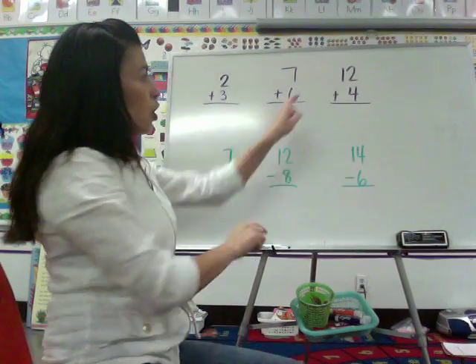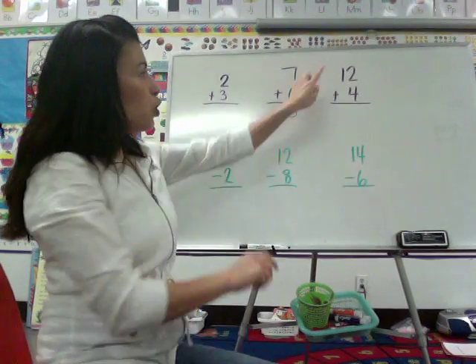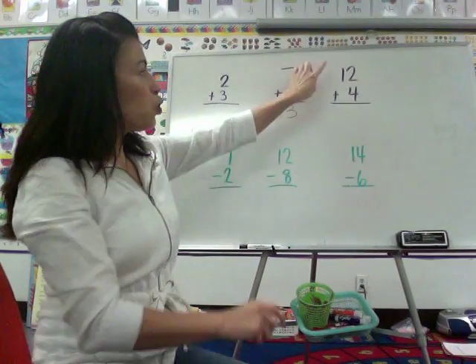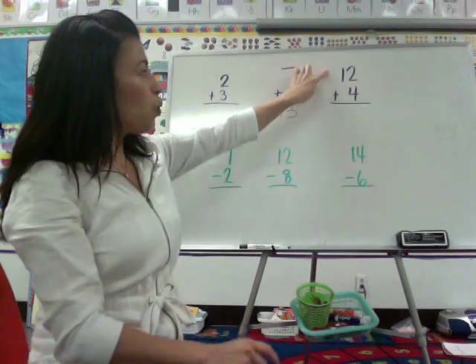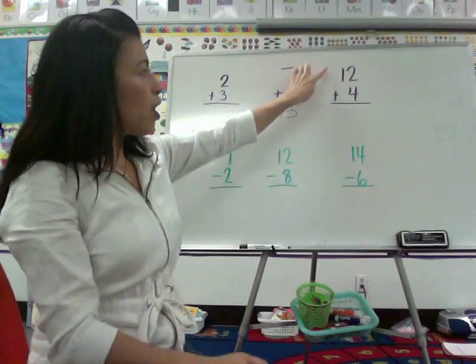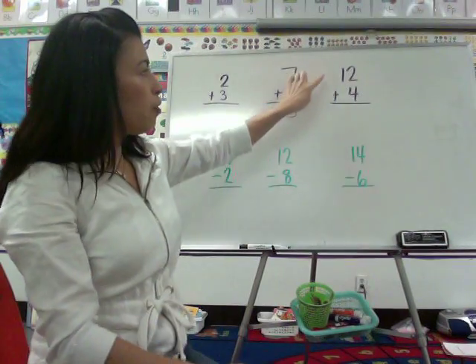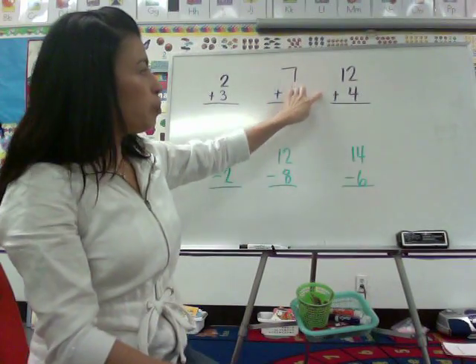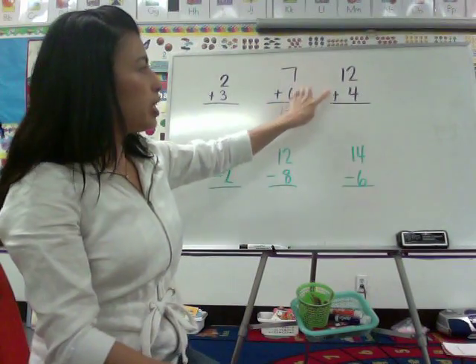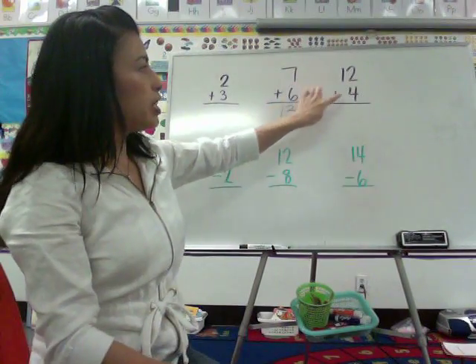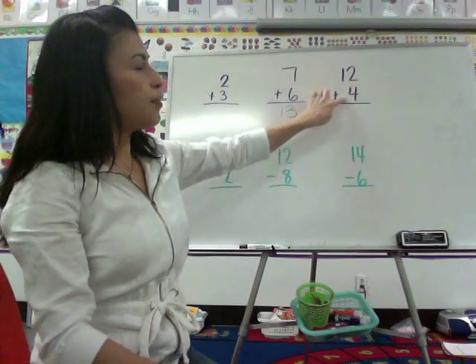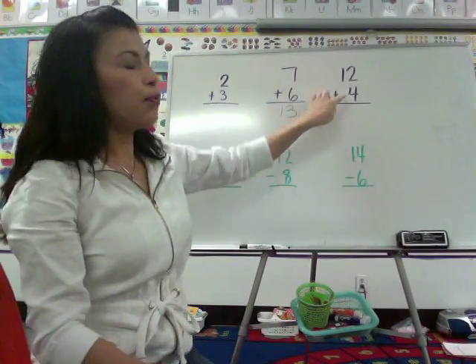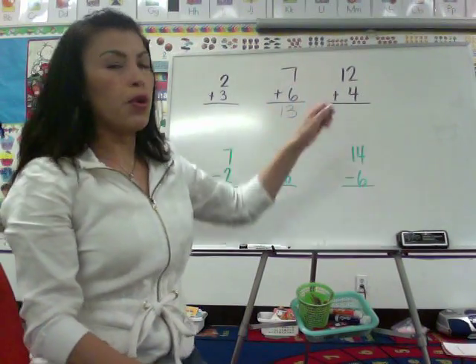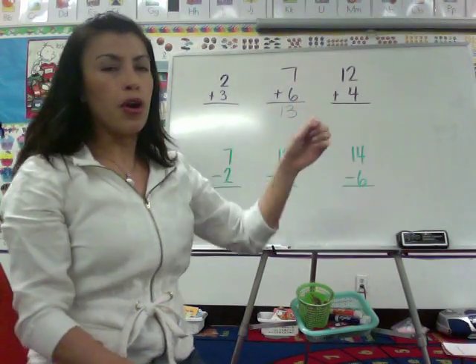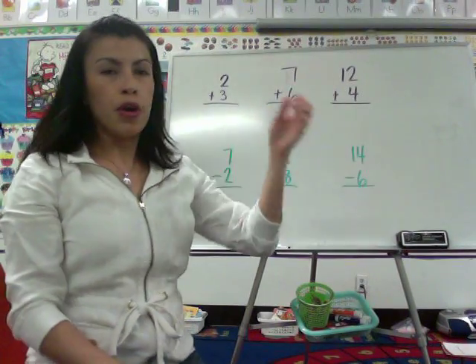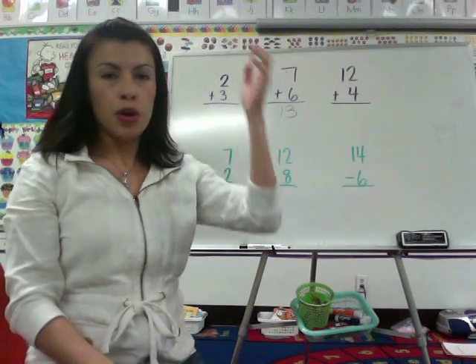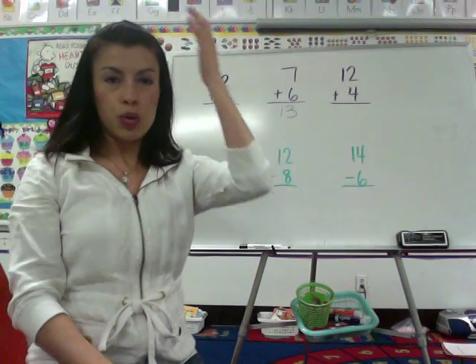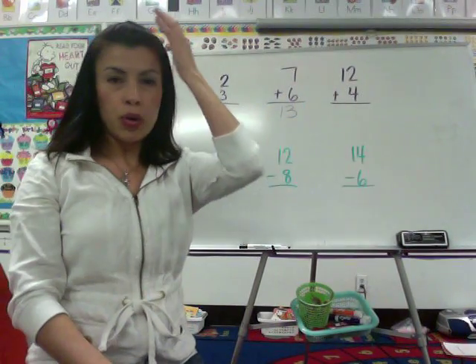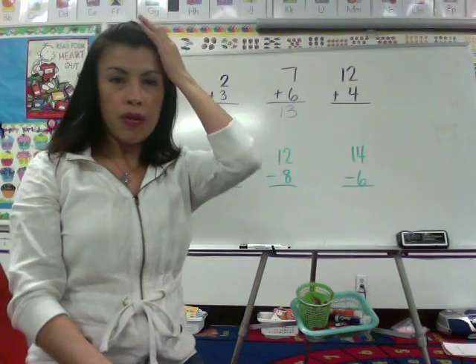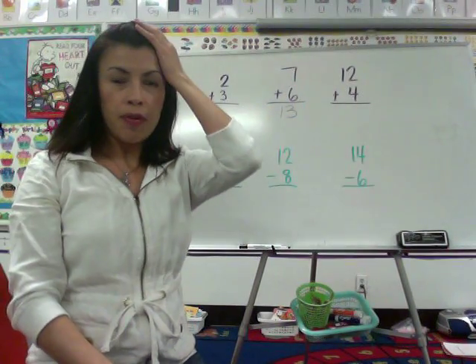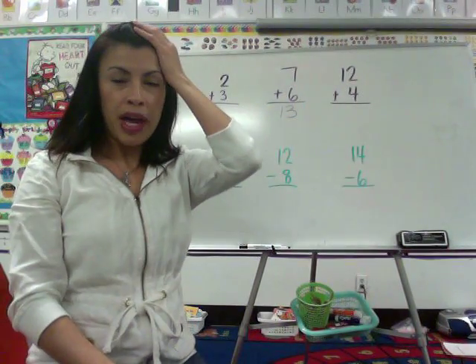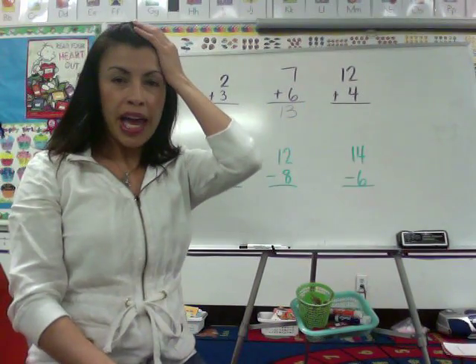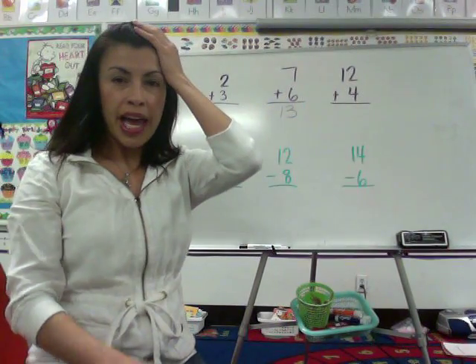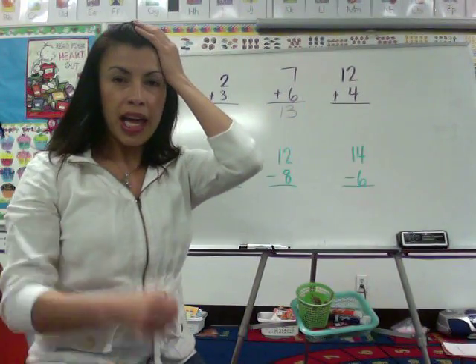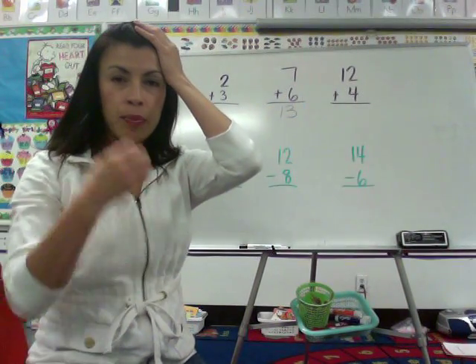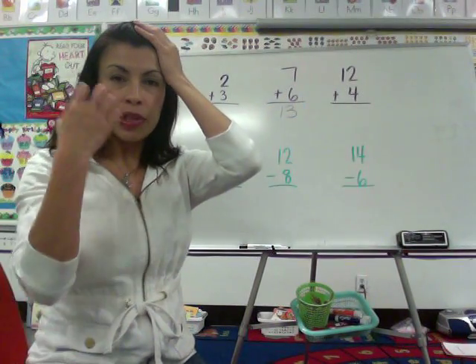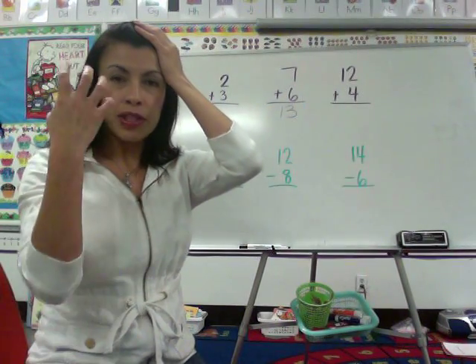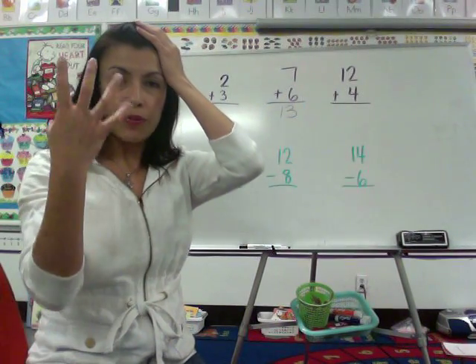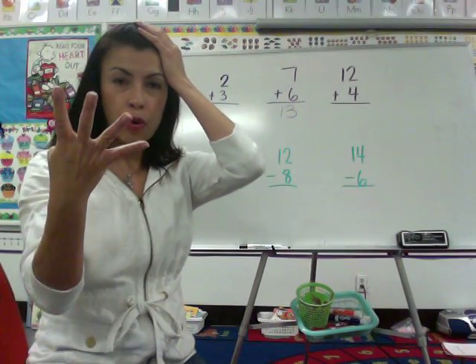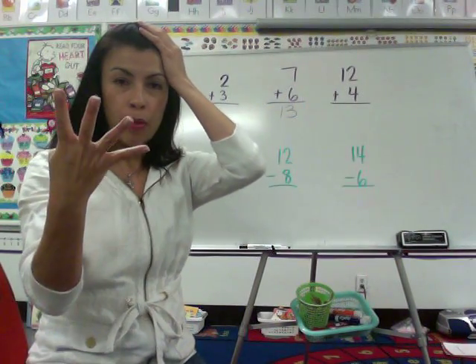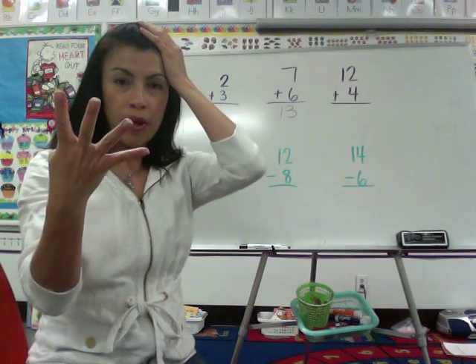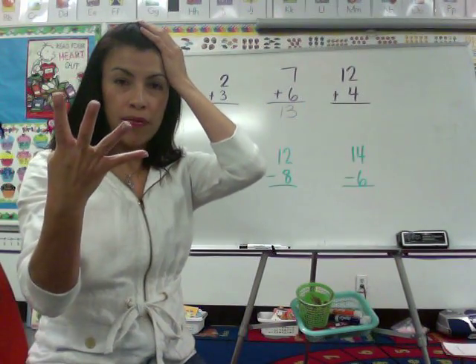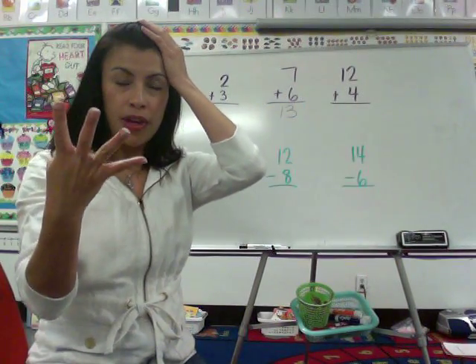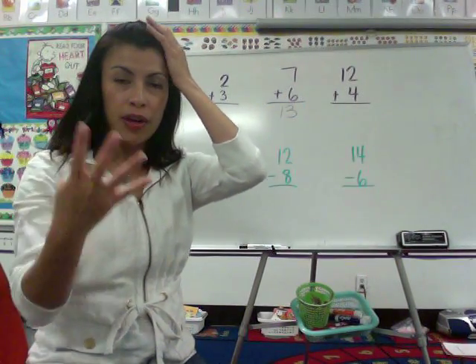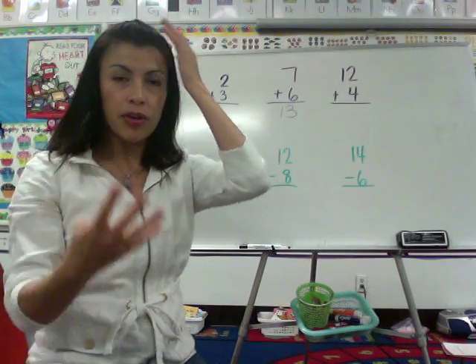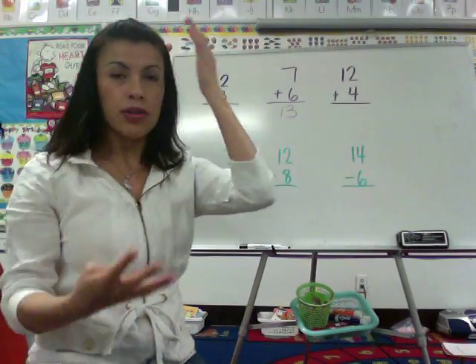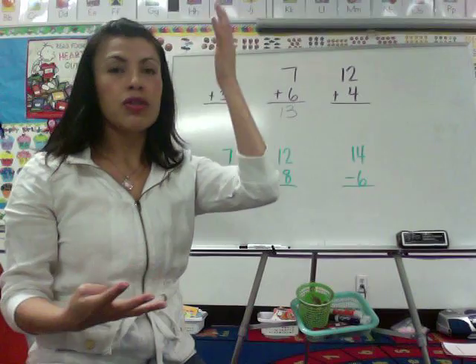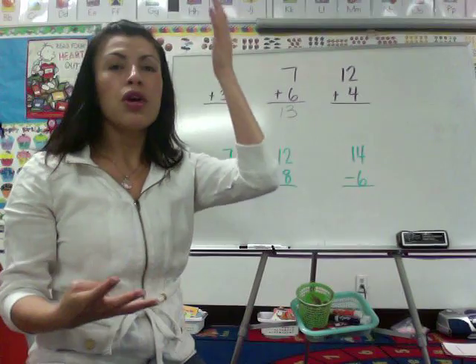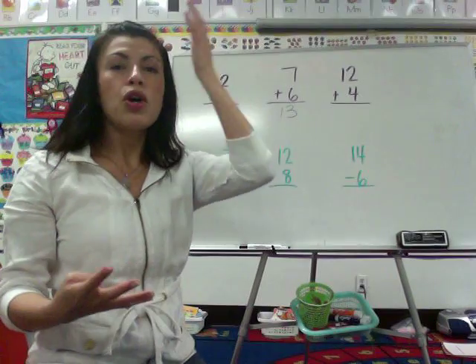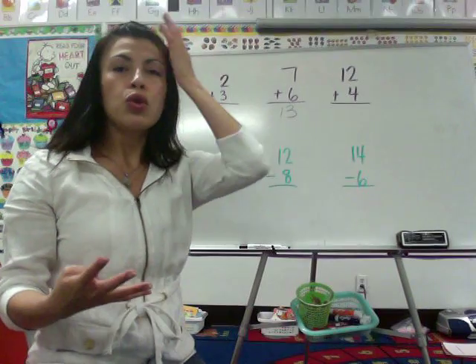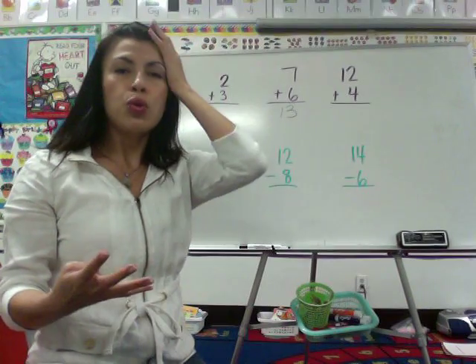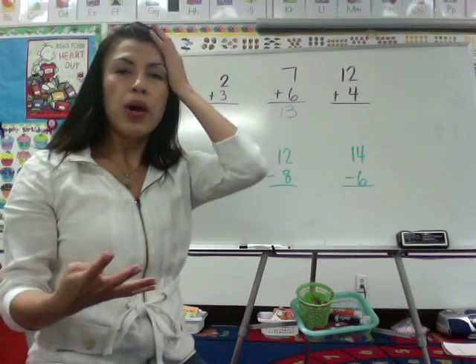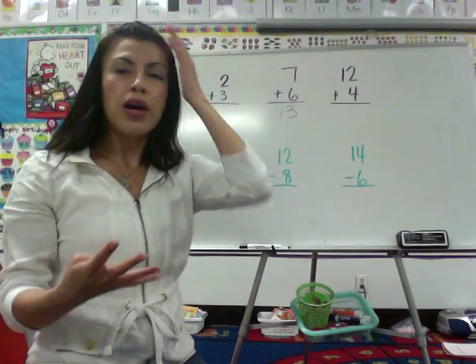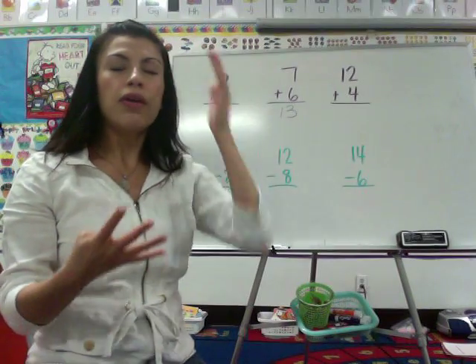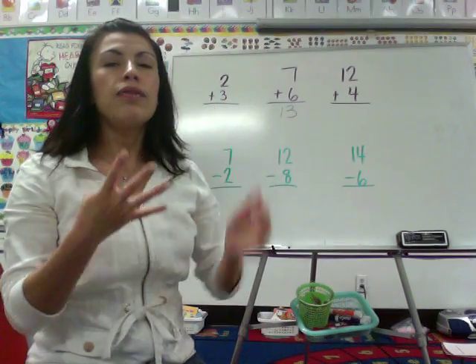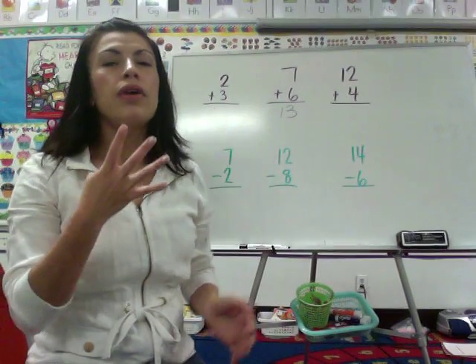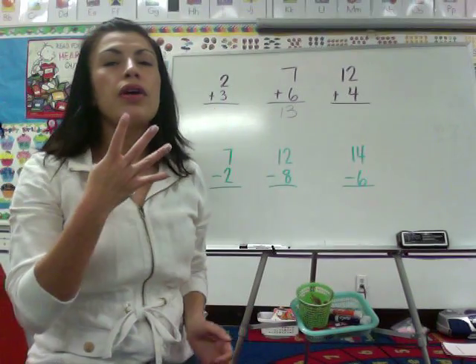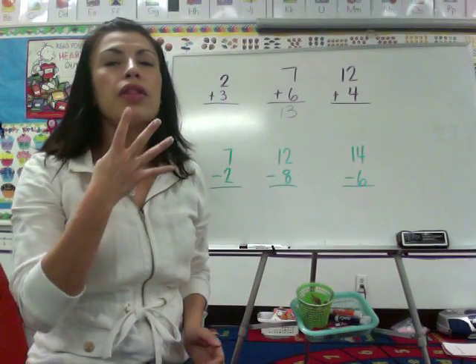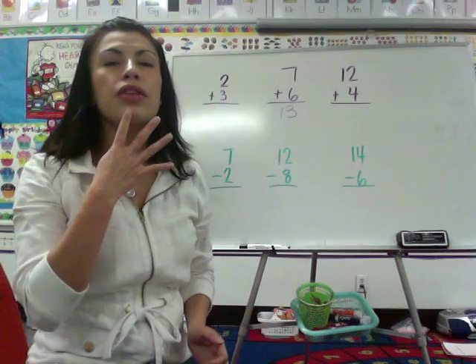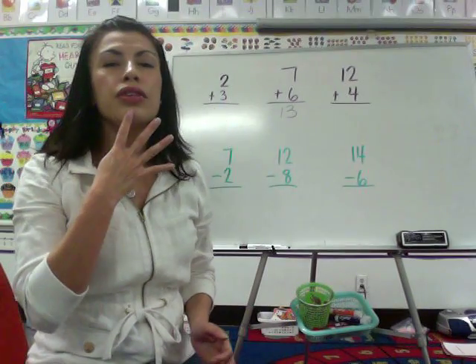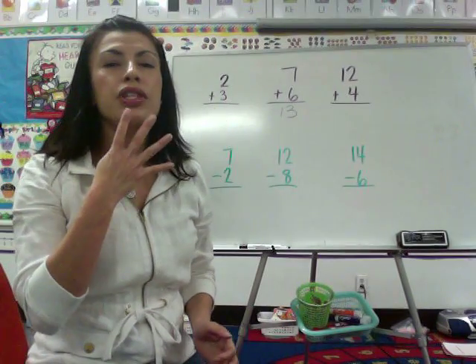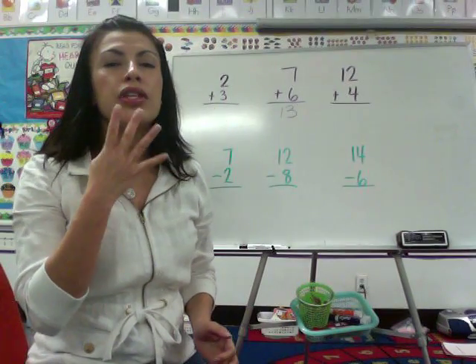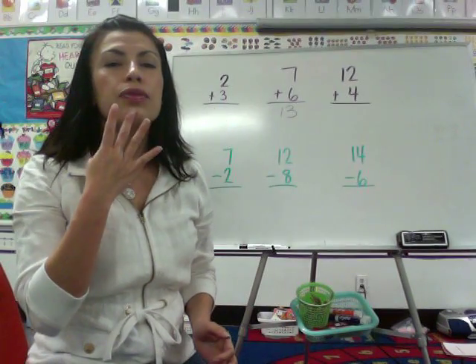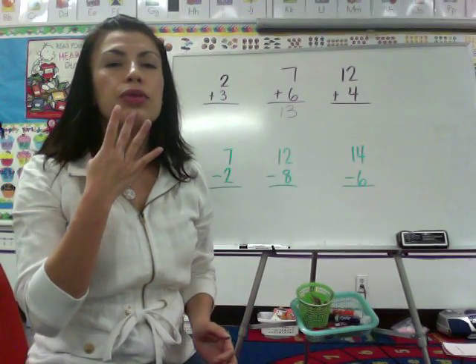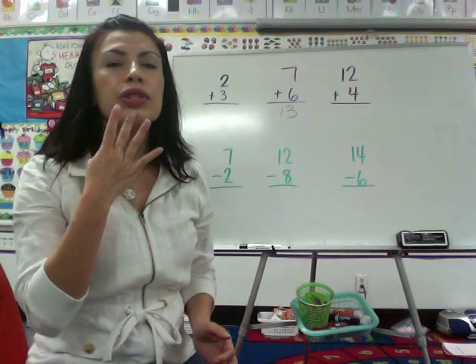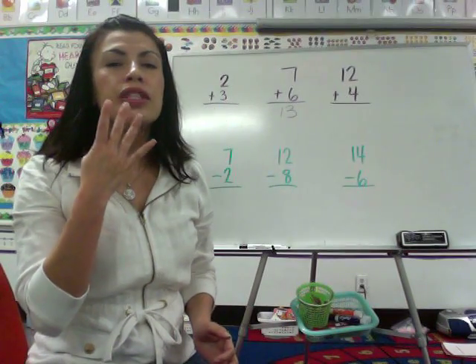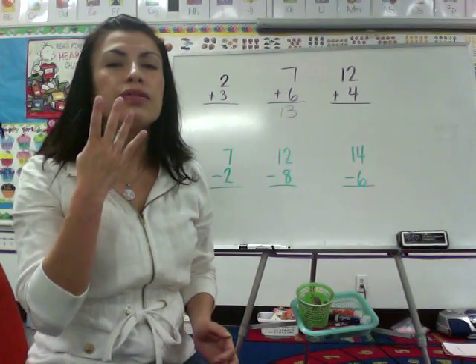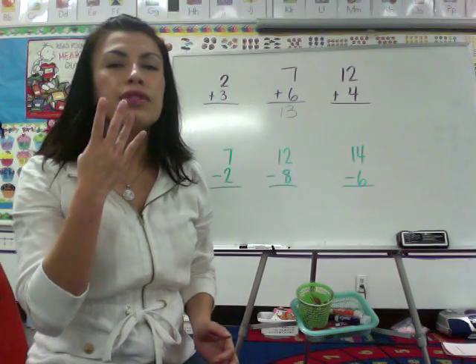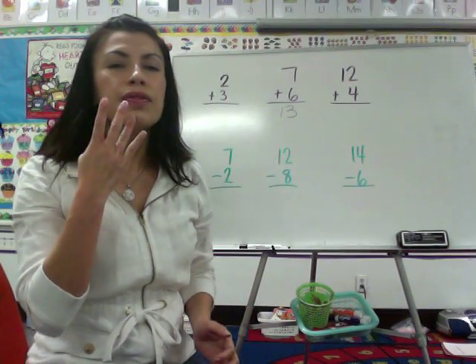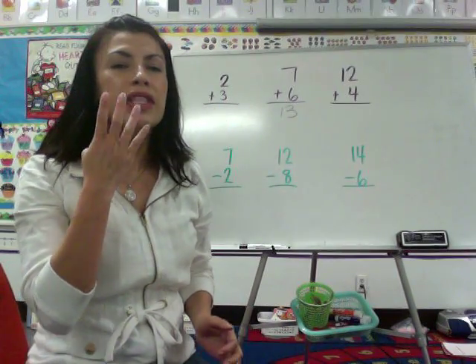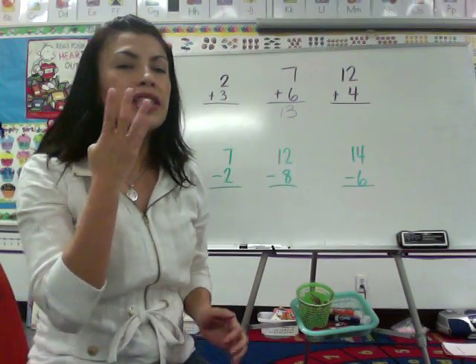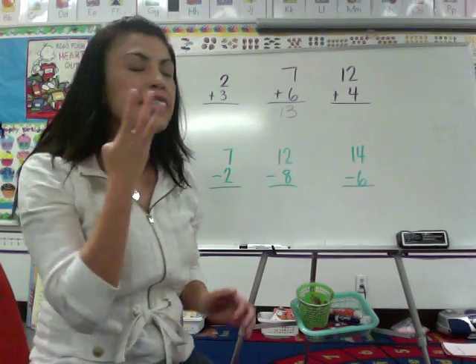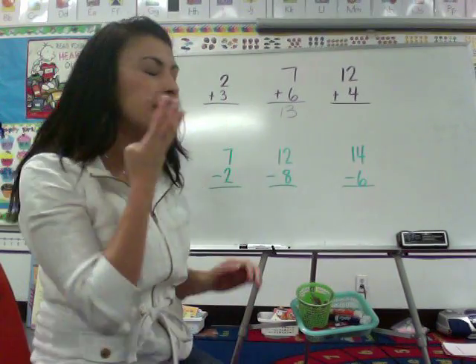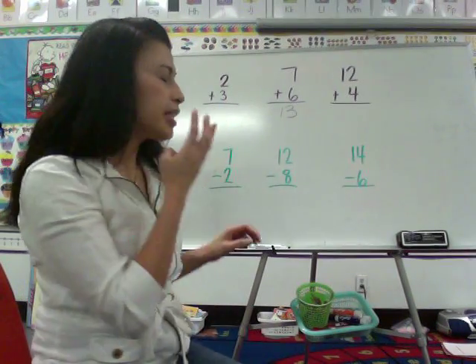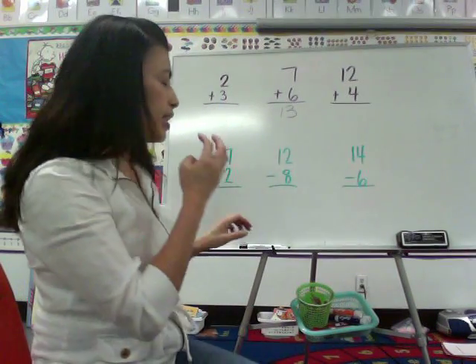12 plus 4. 12 in my head plus 4 in my fingers. 12, 13, 14, 15, 16.